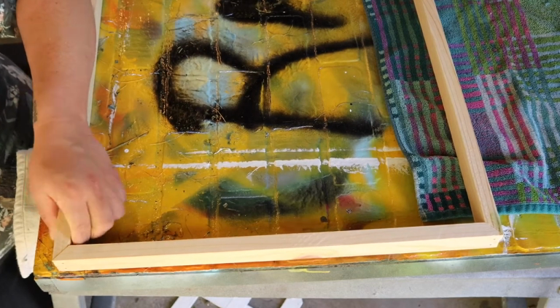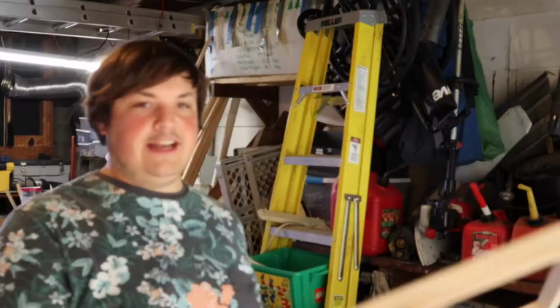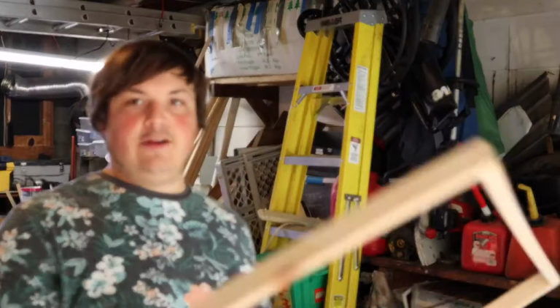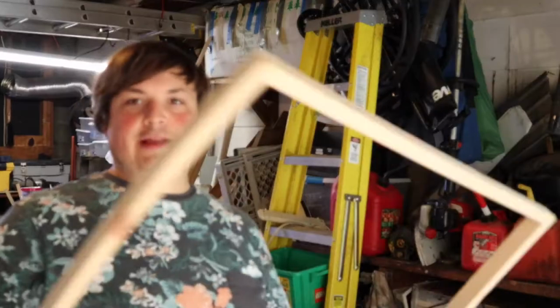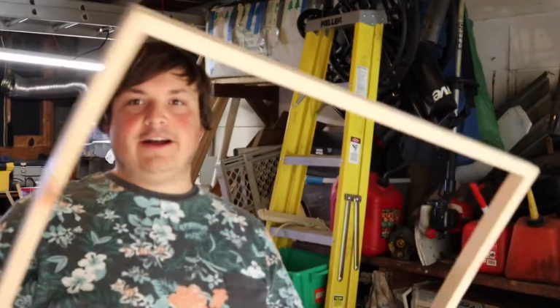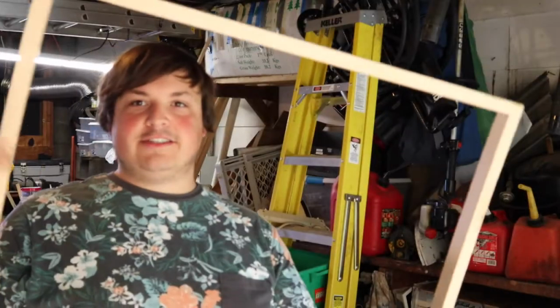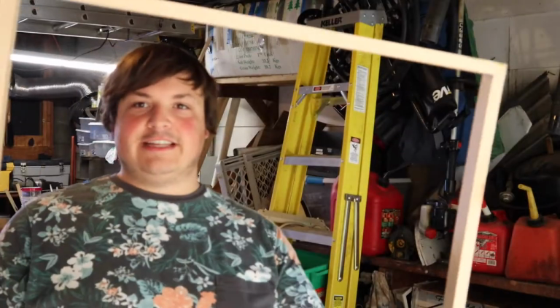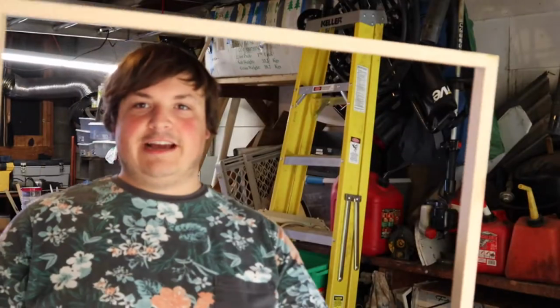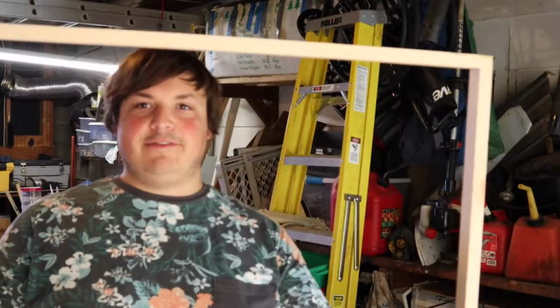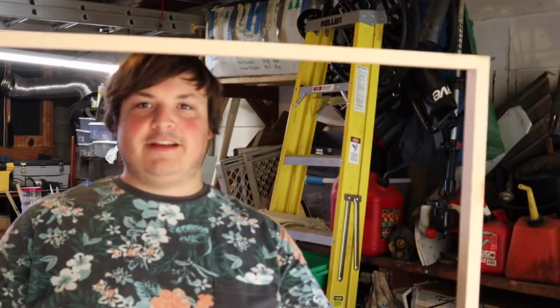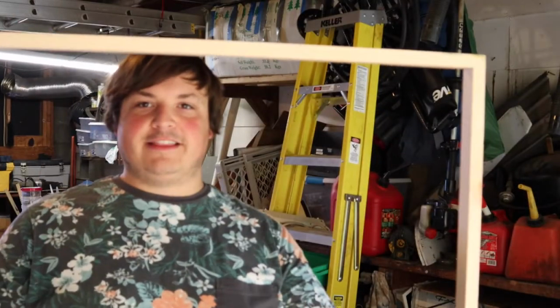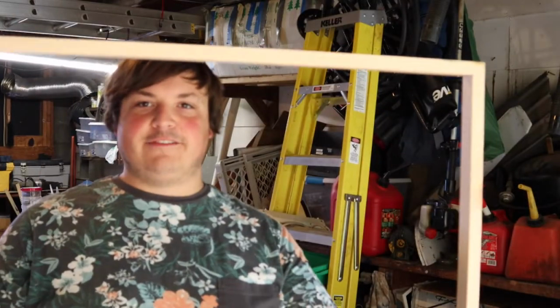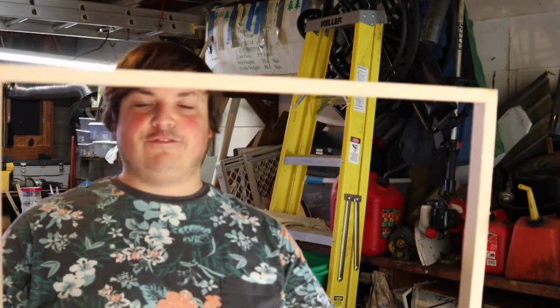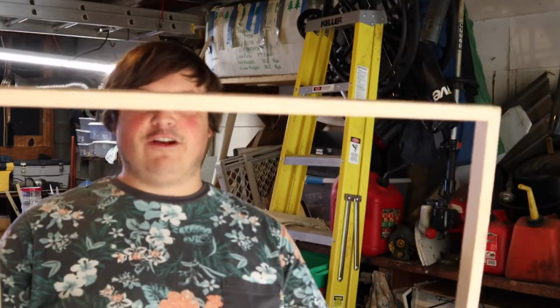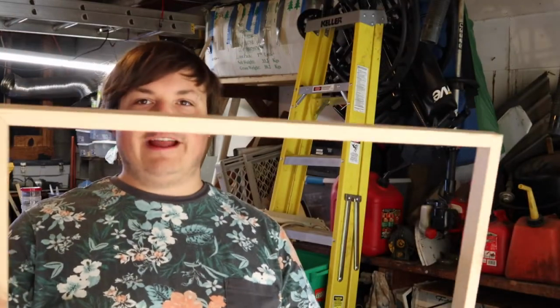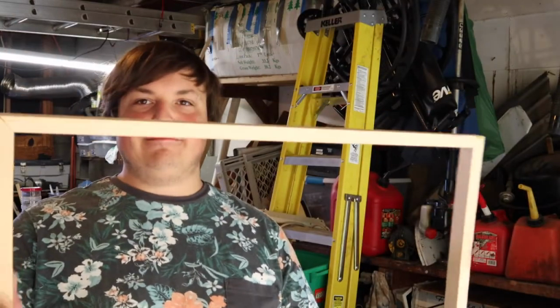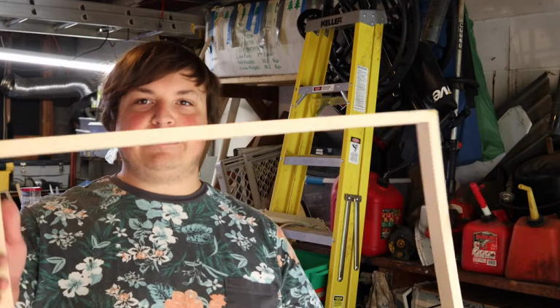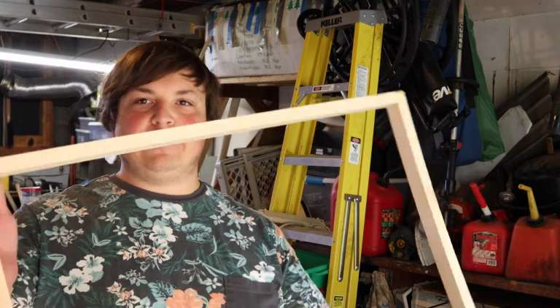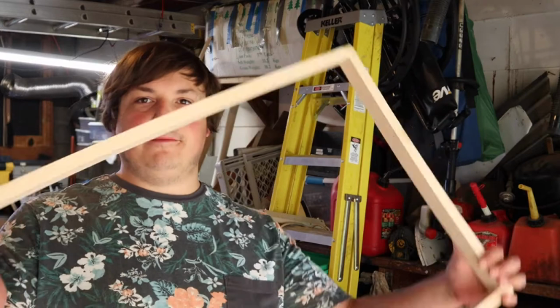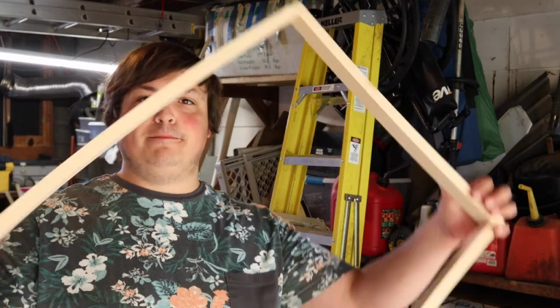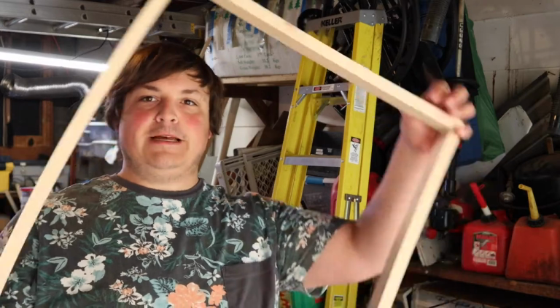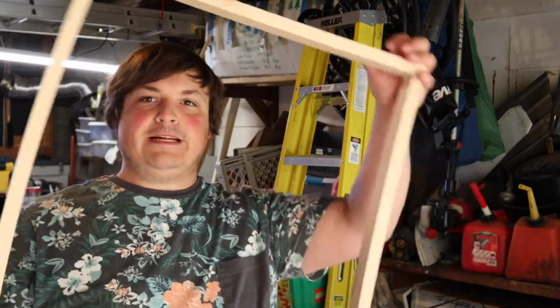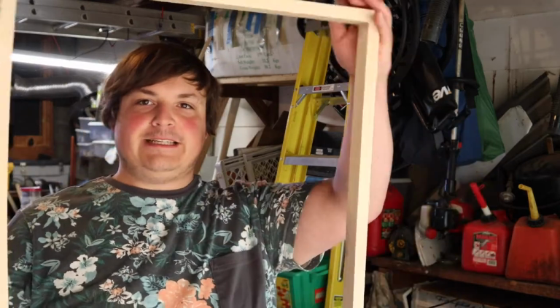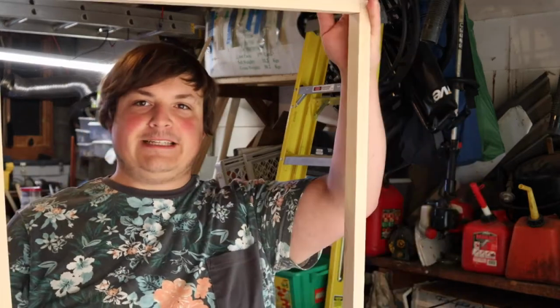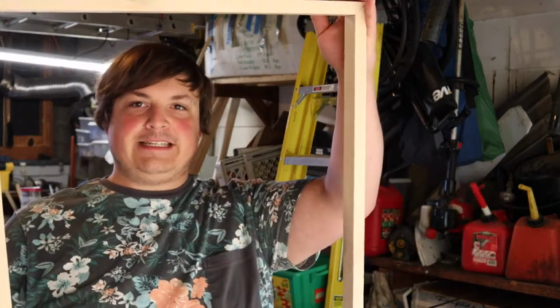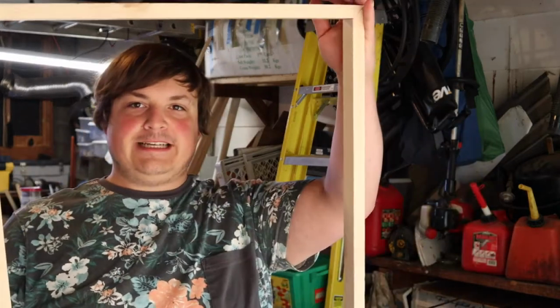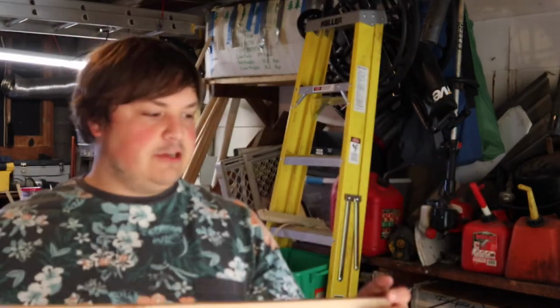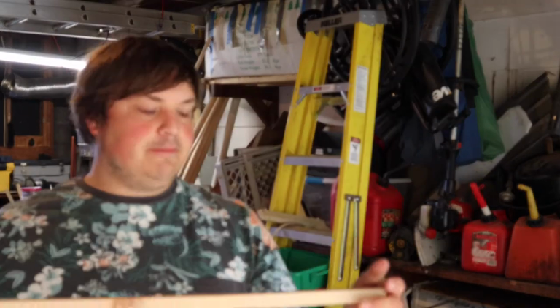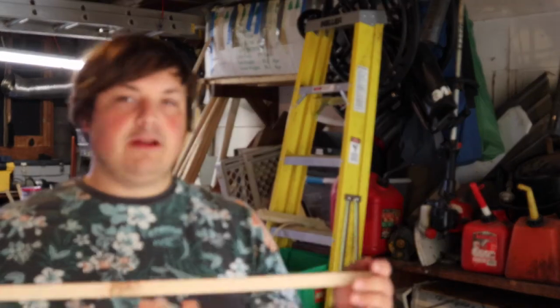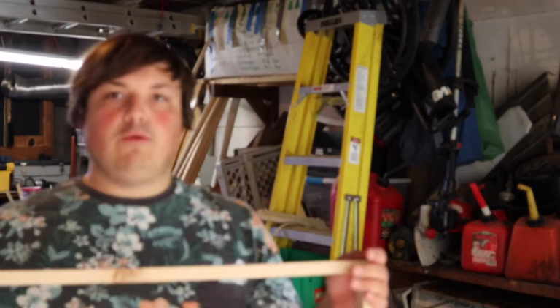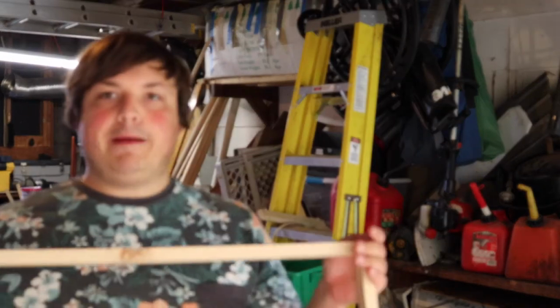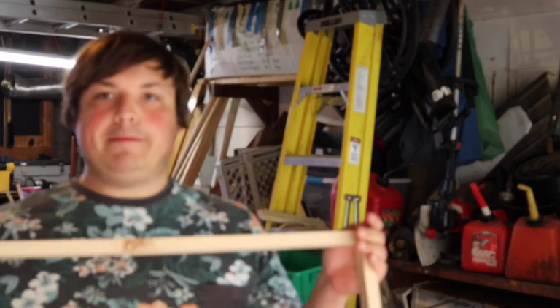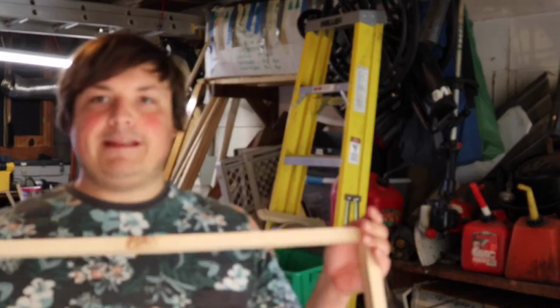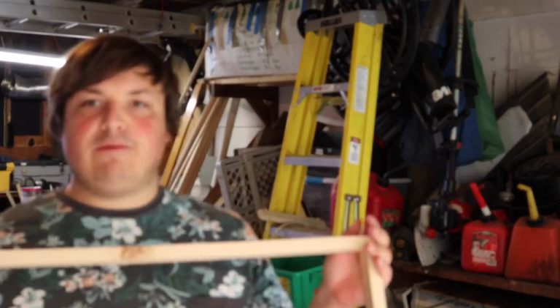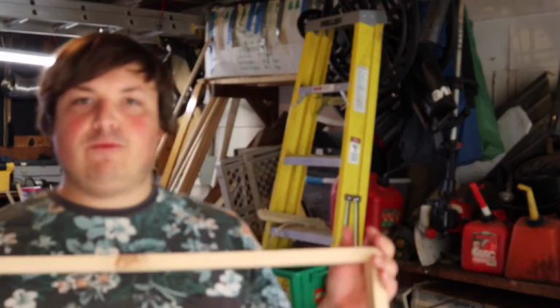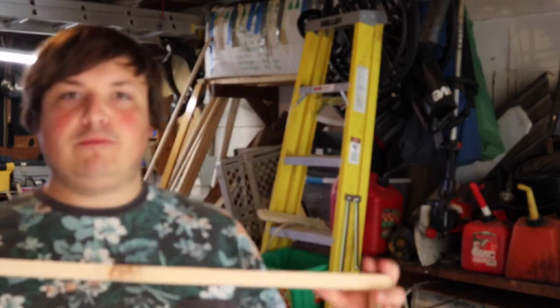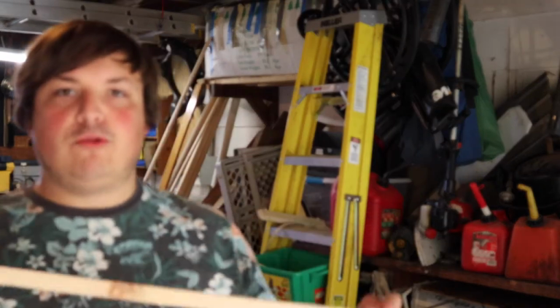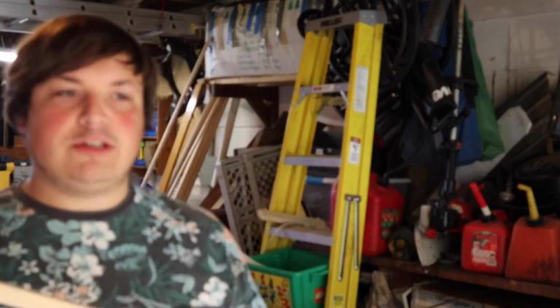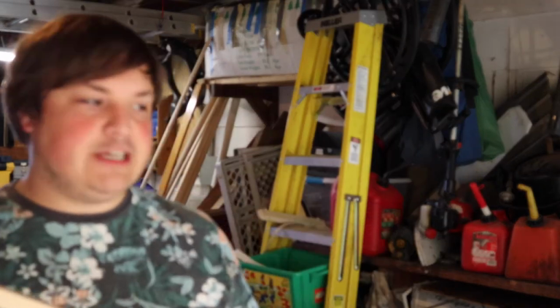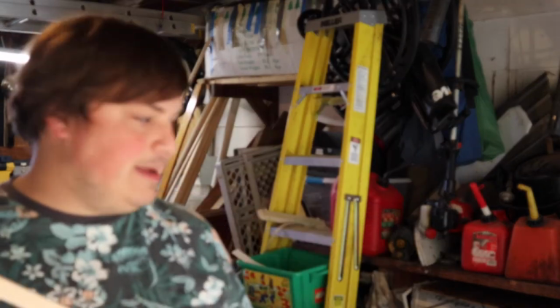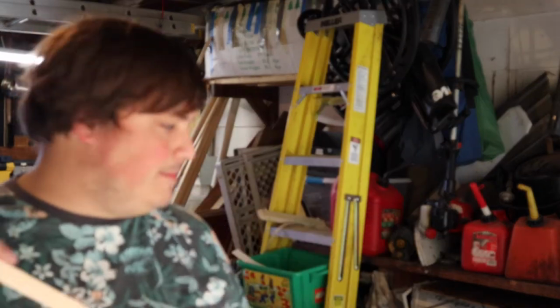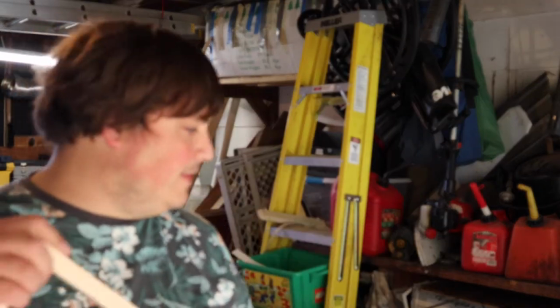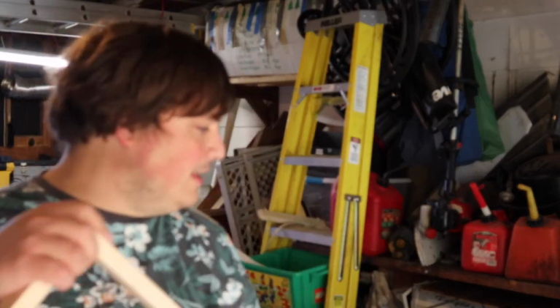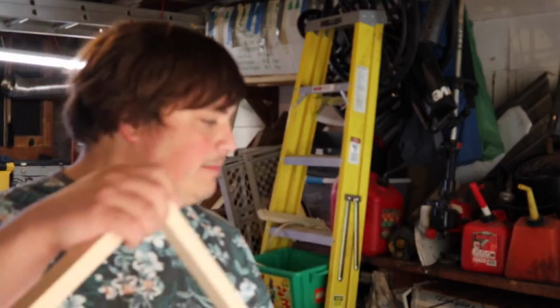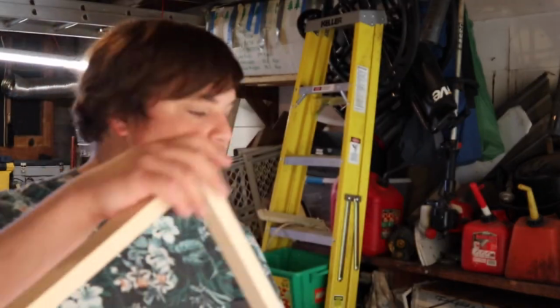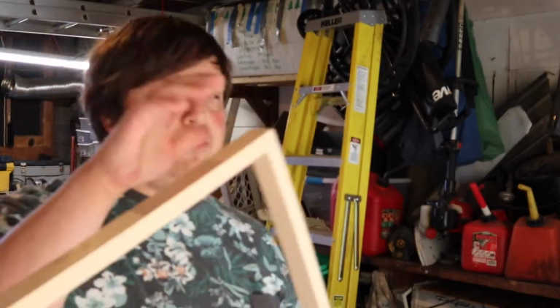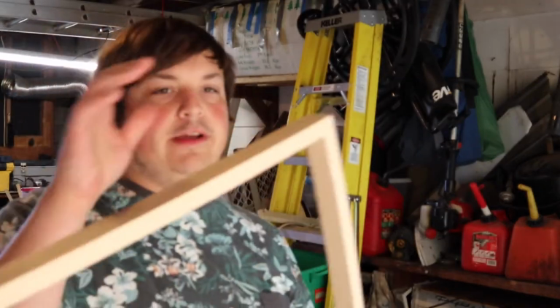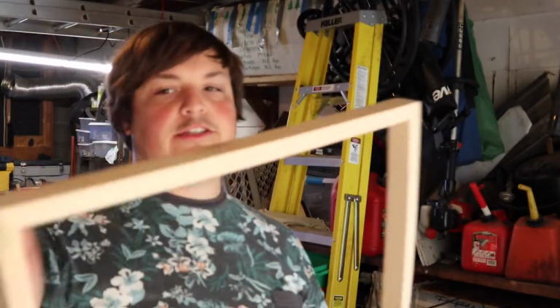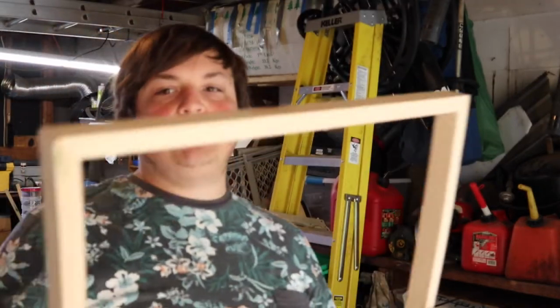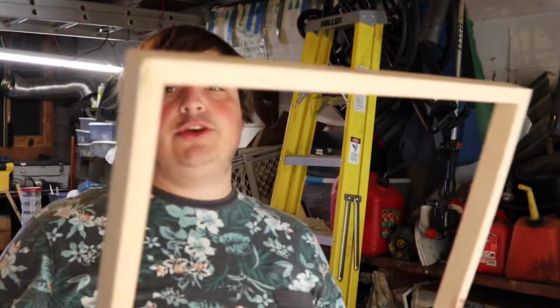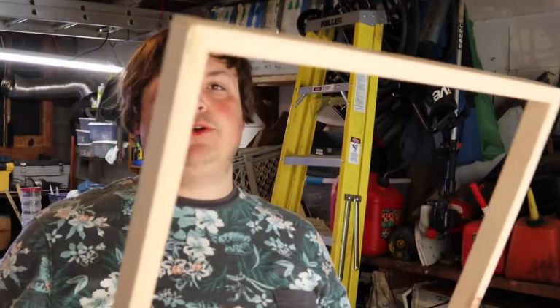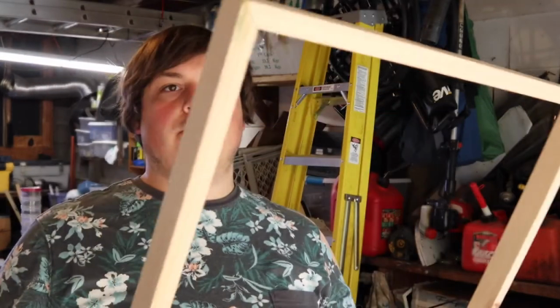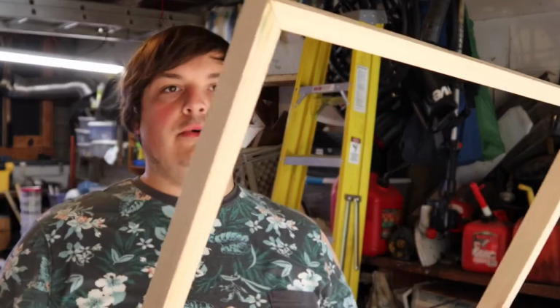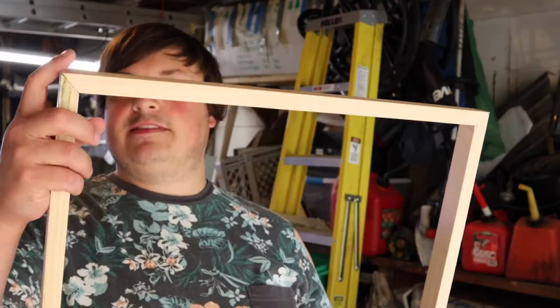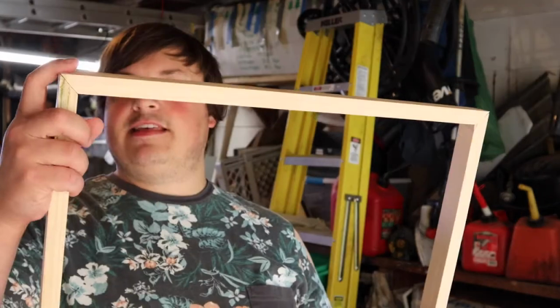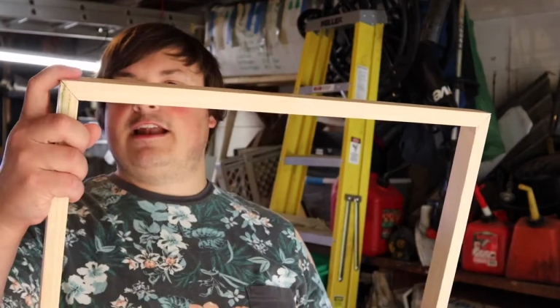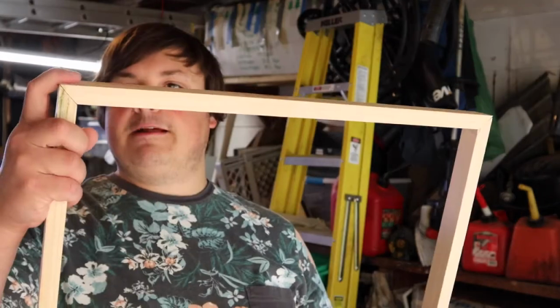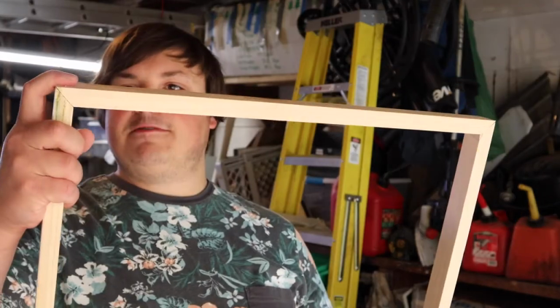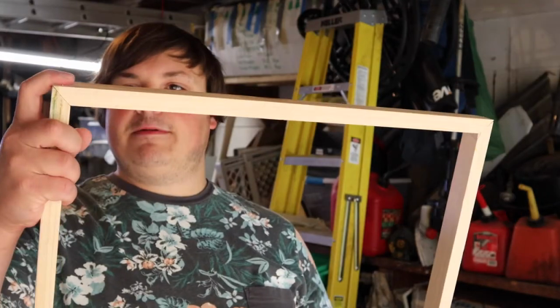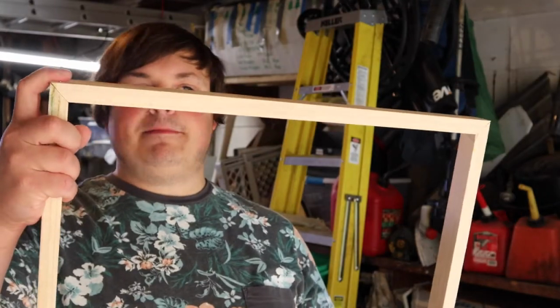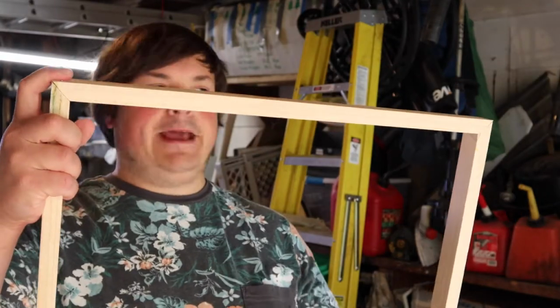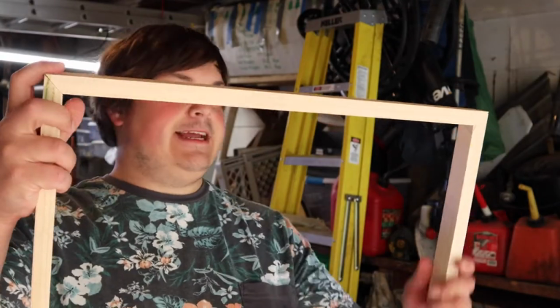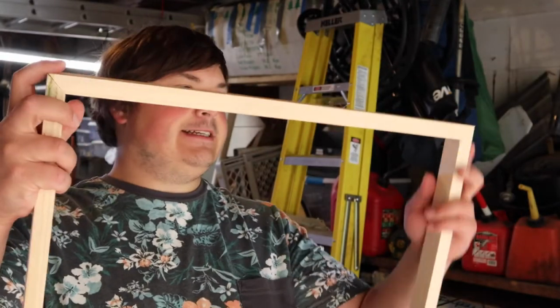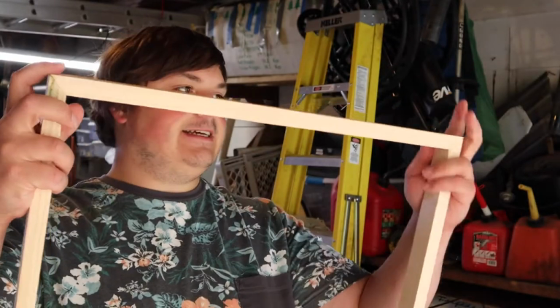And here we go. So now we've got the frame, it's all built. I'm going to wipe it down one more time, and then I'm going to set it up to be painted.